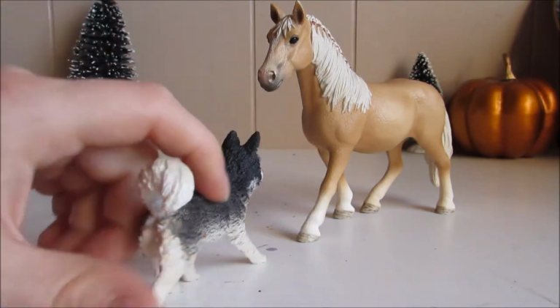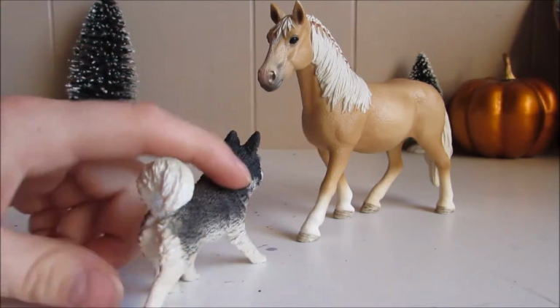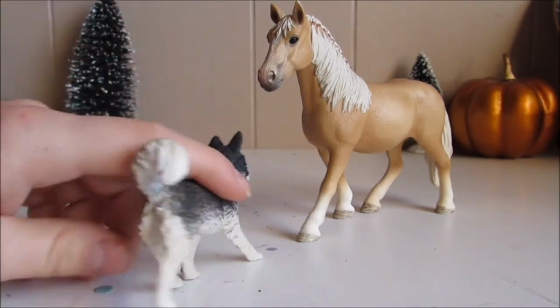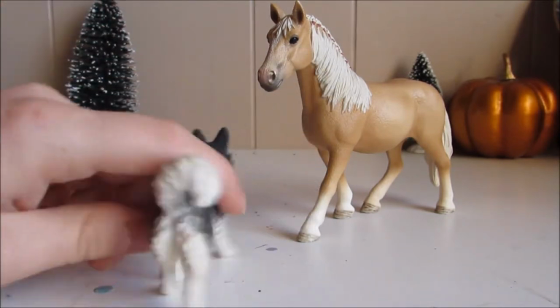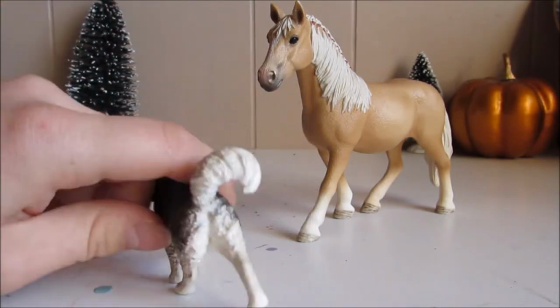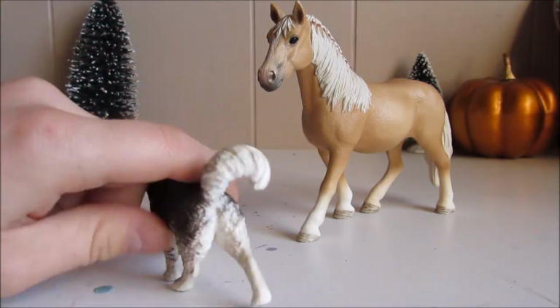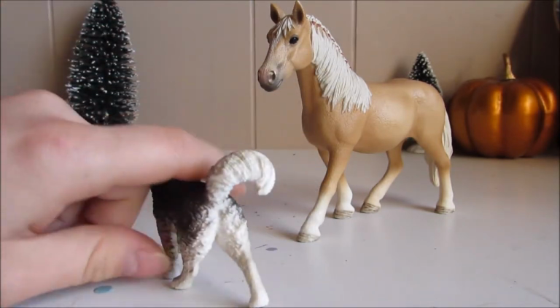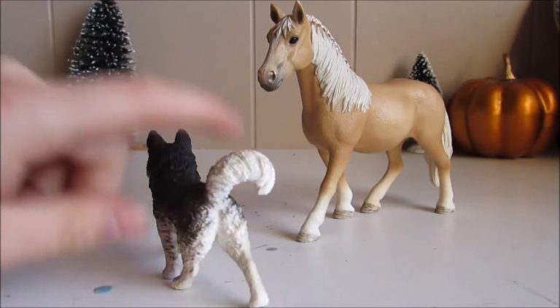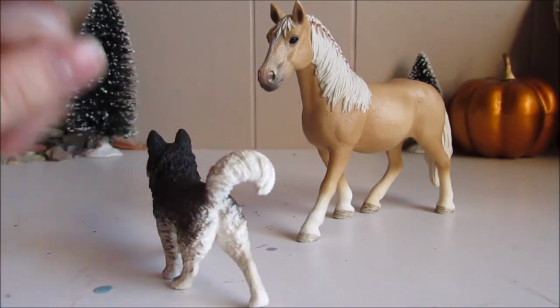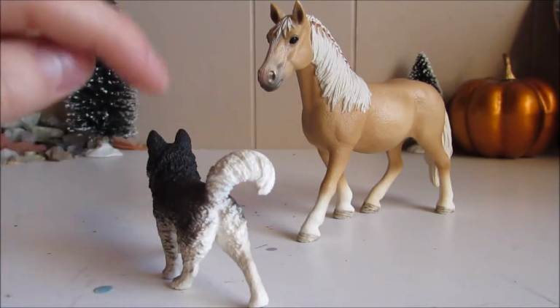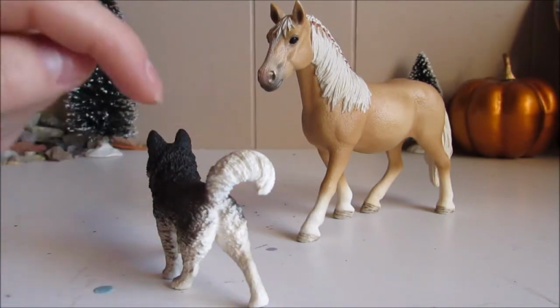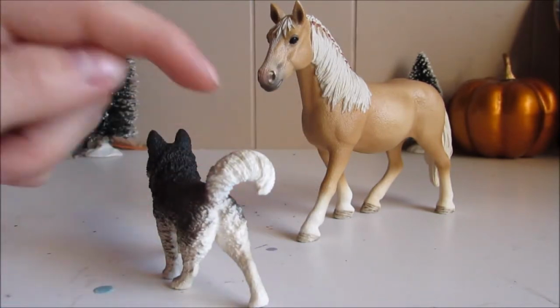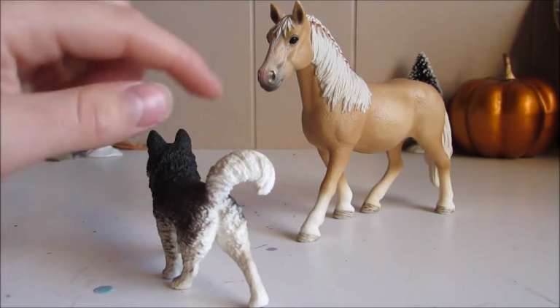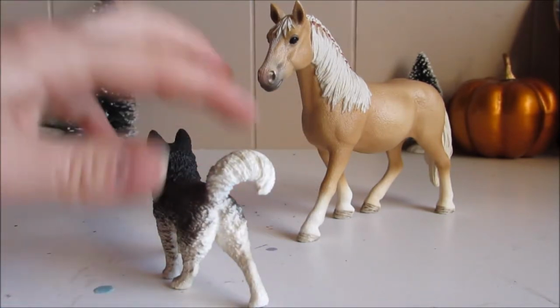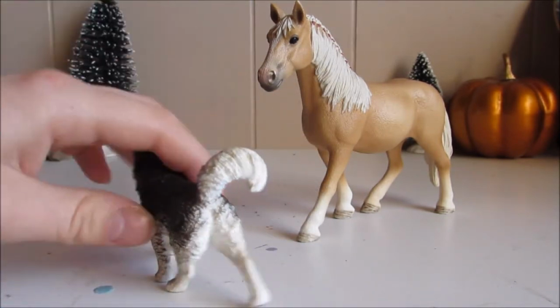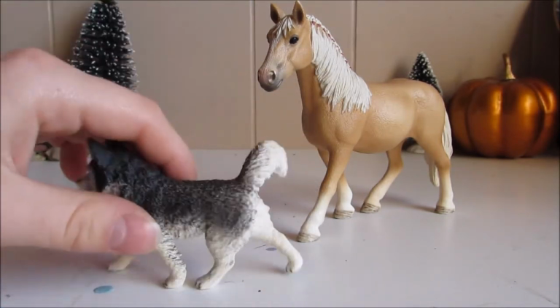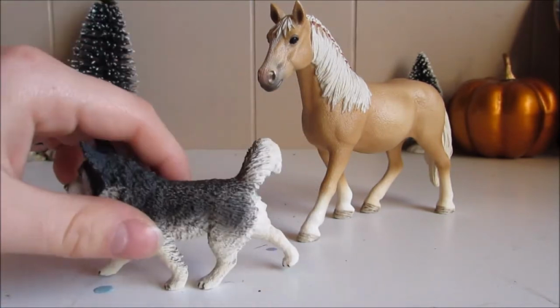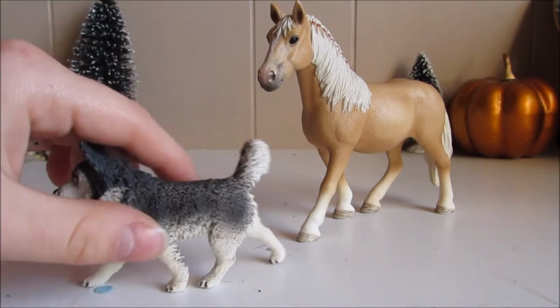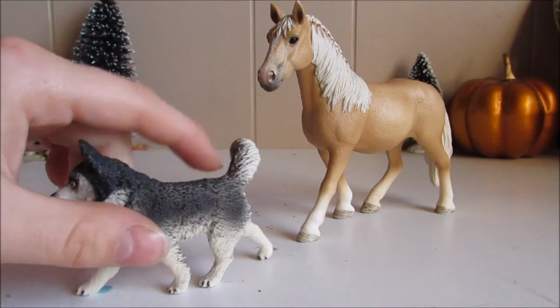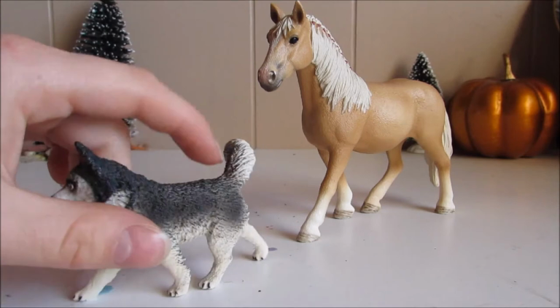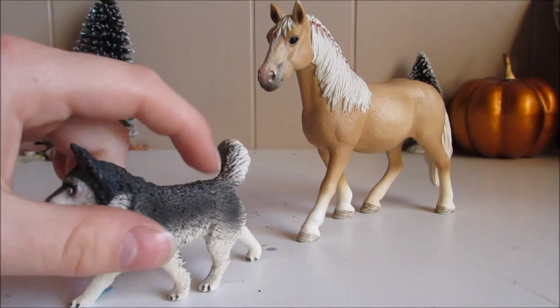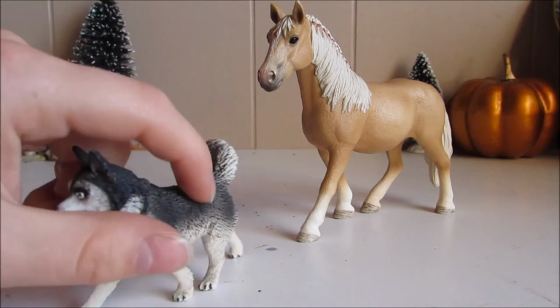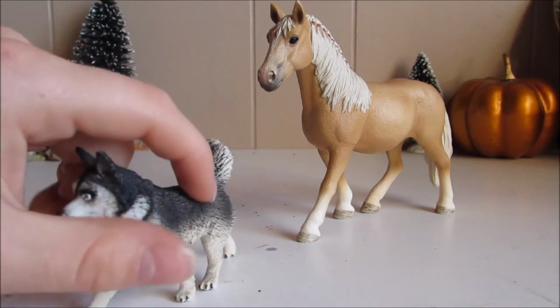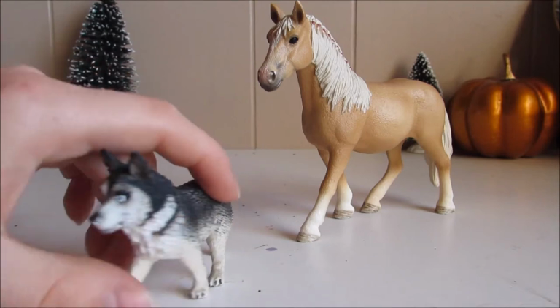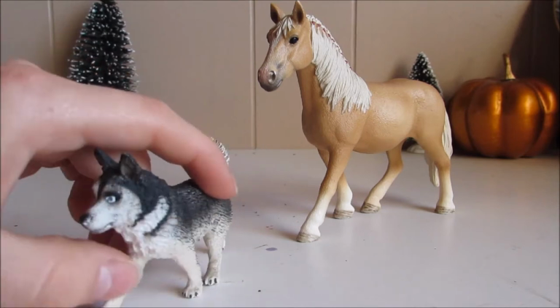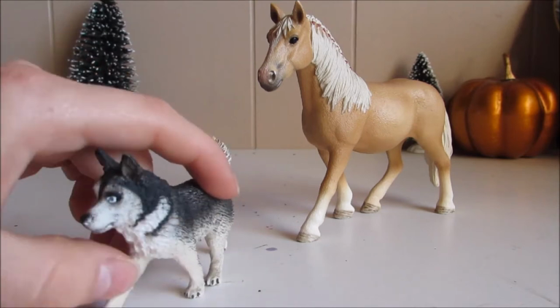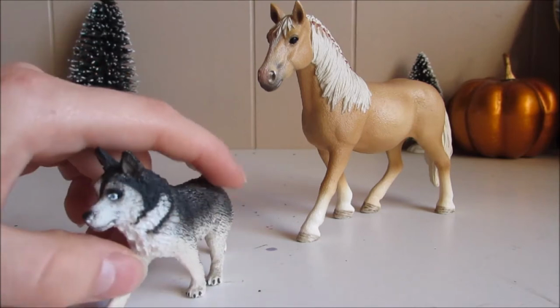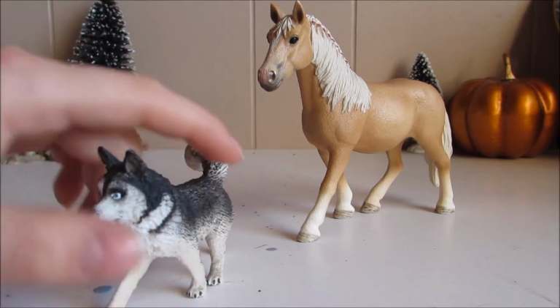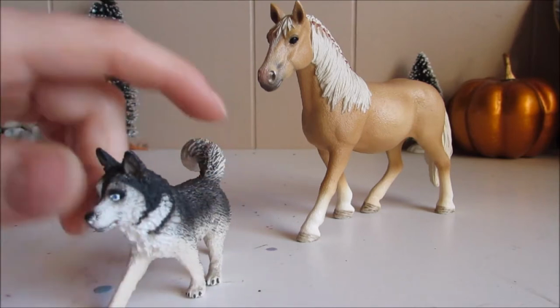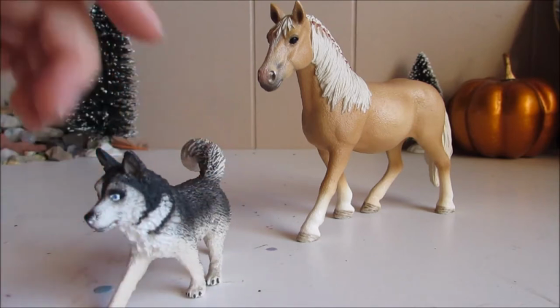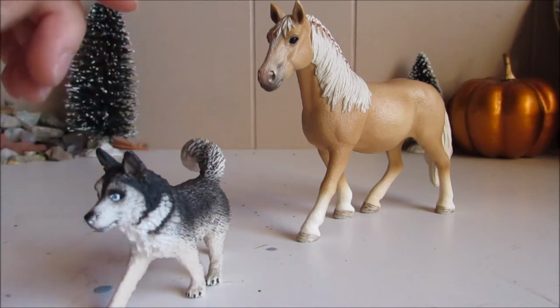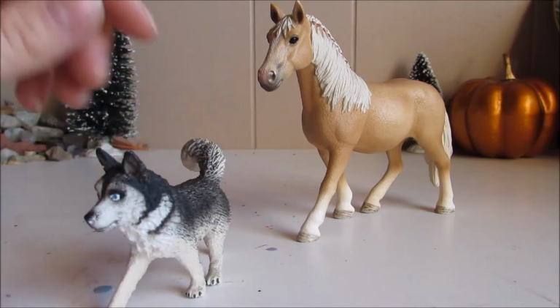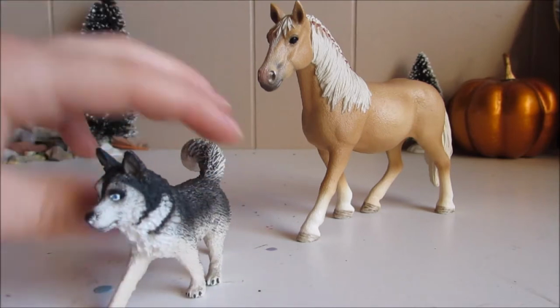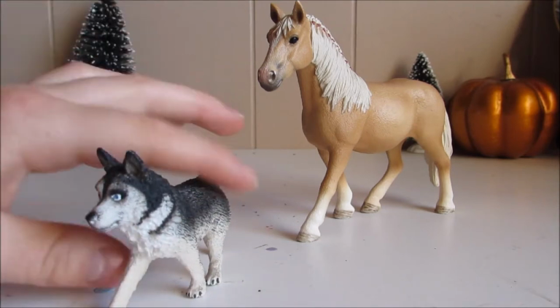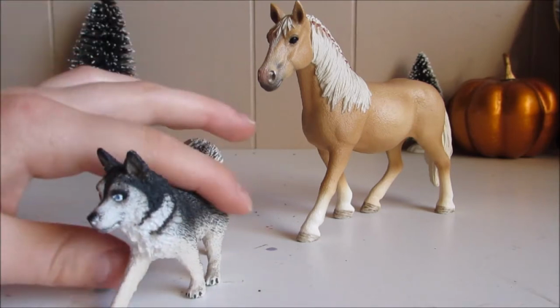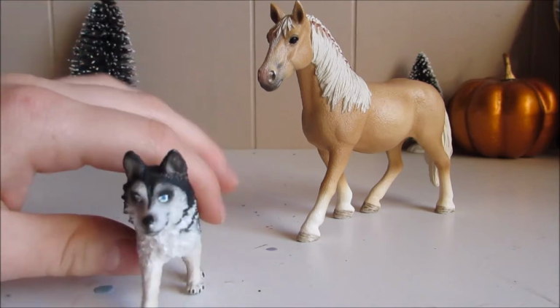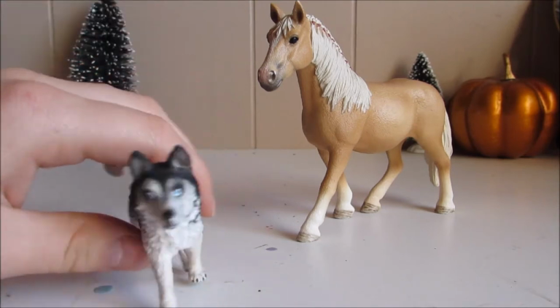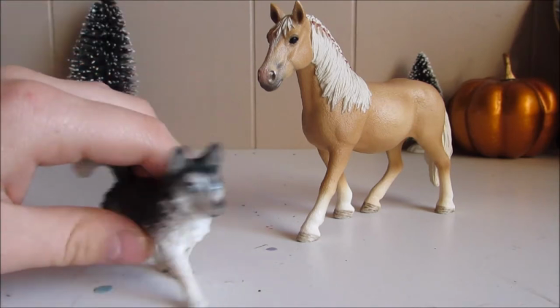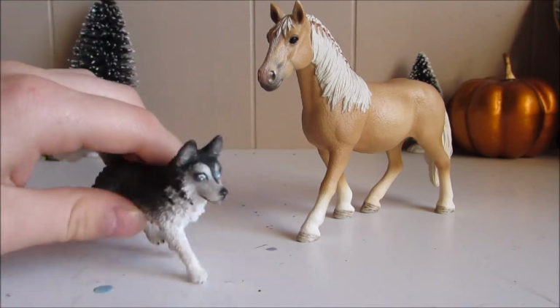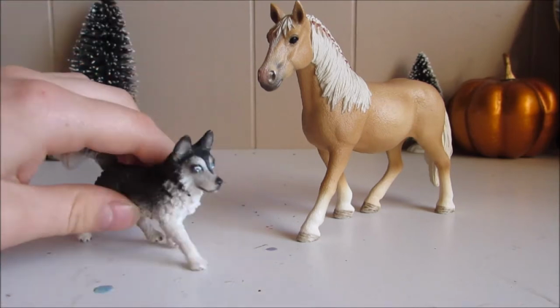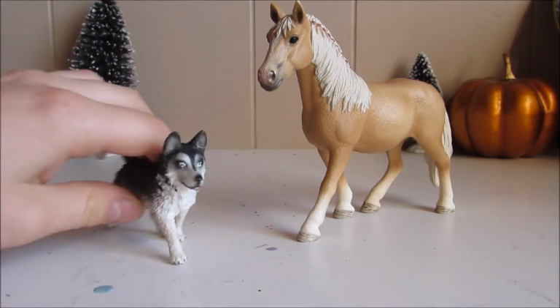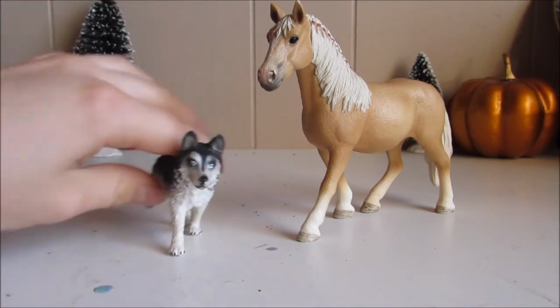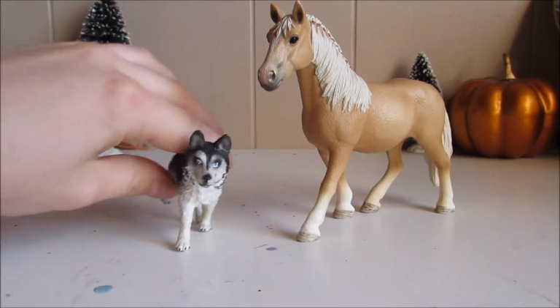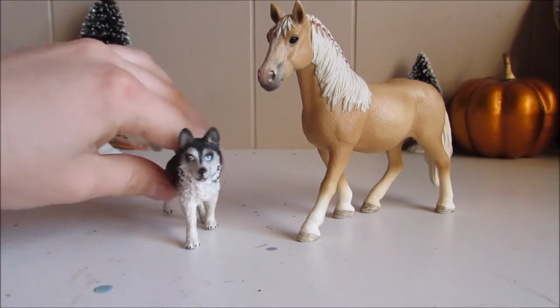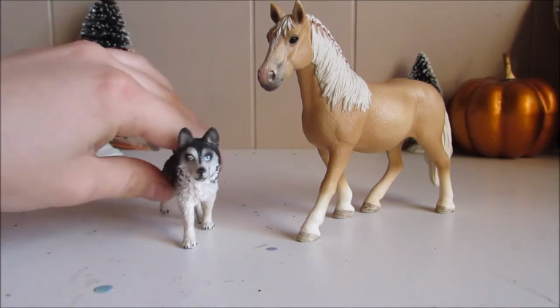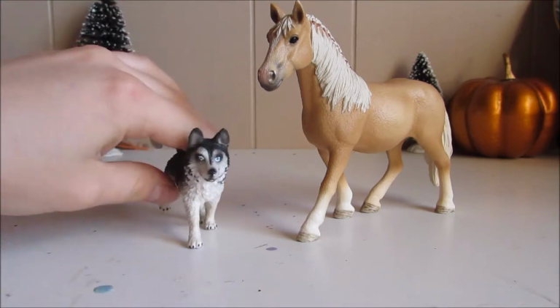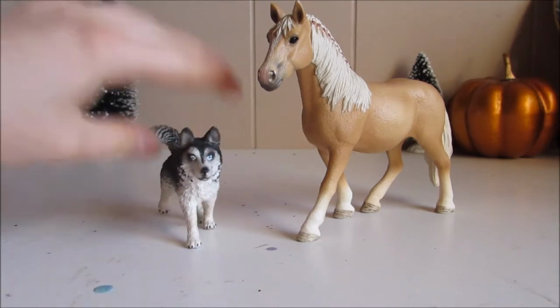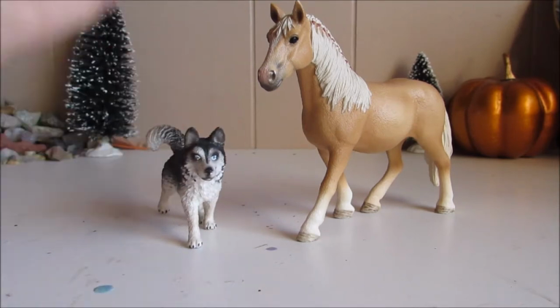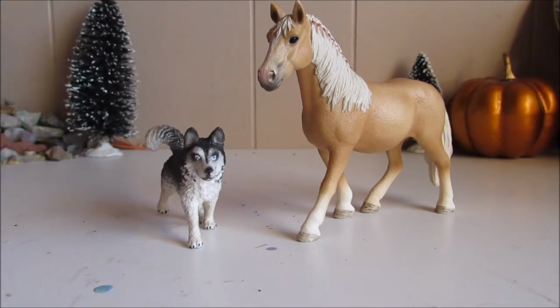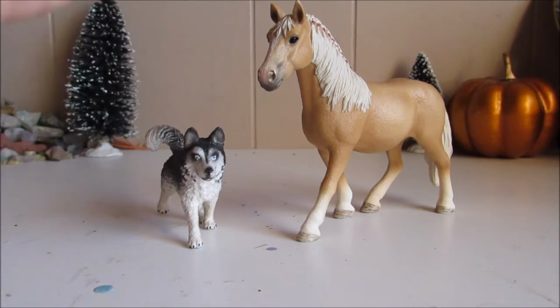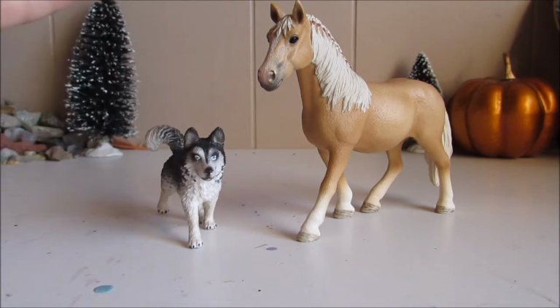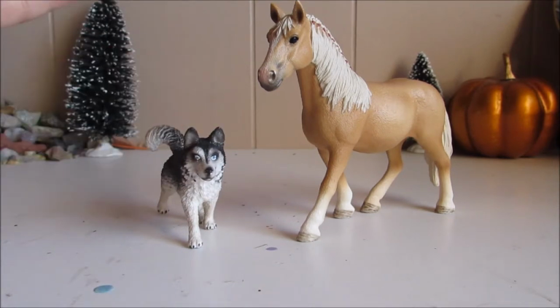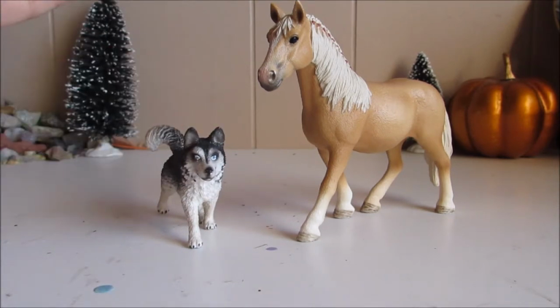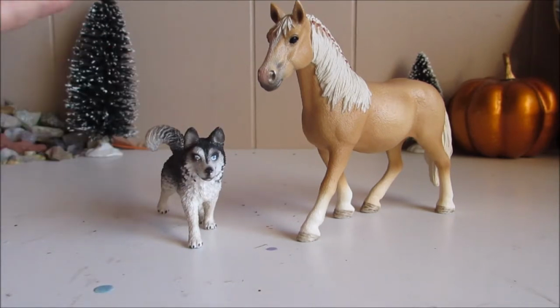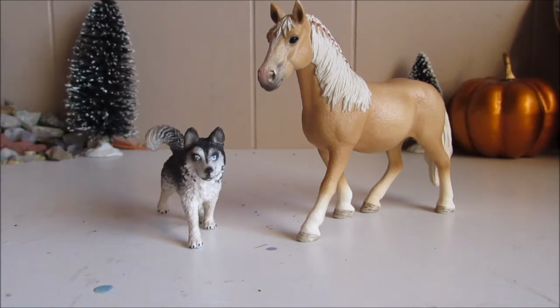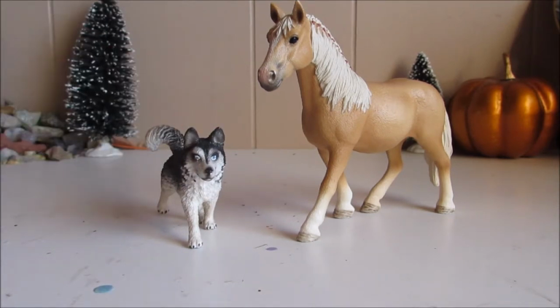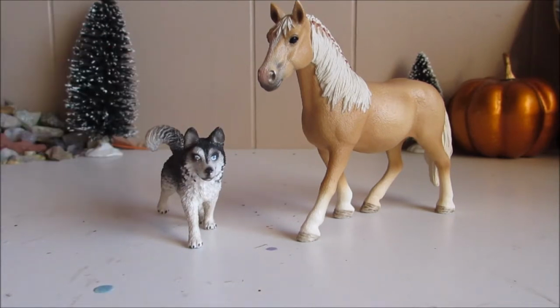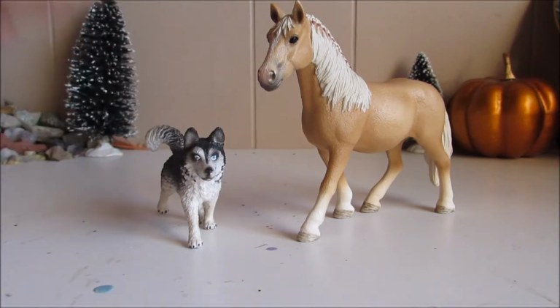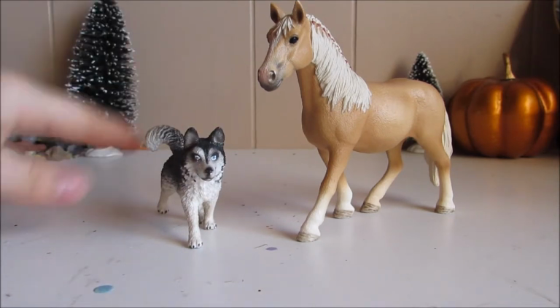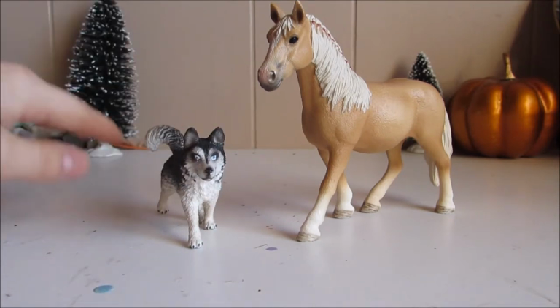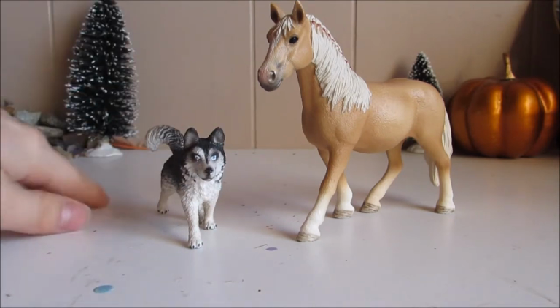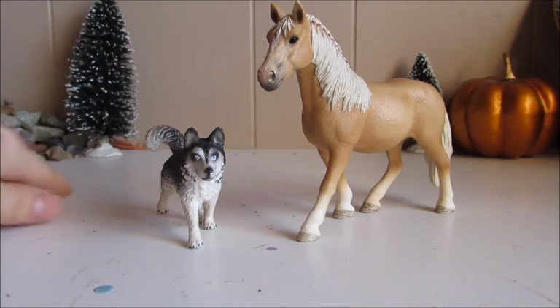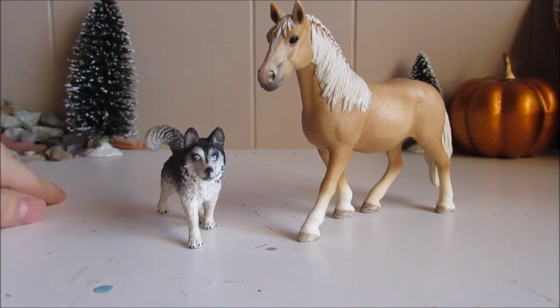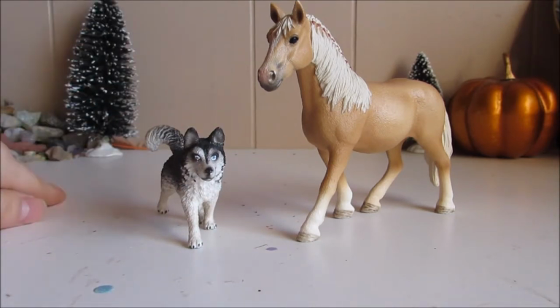Its tail curls up and around, and I really, really like that. So that's what I have for these two.